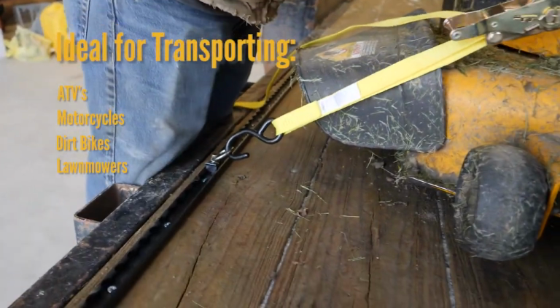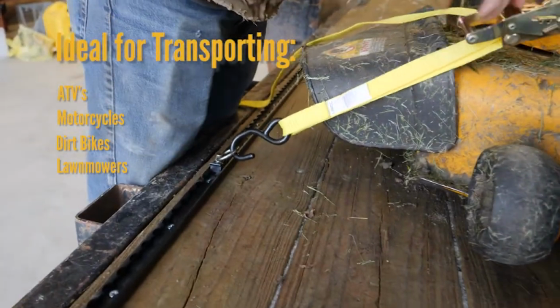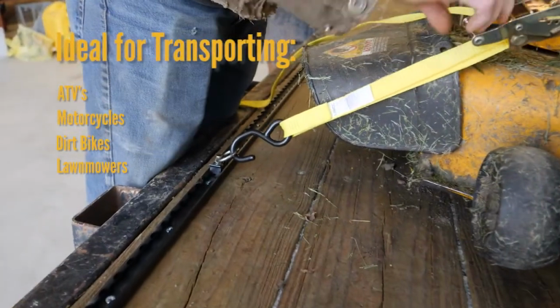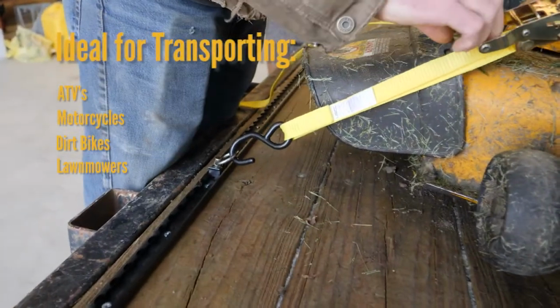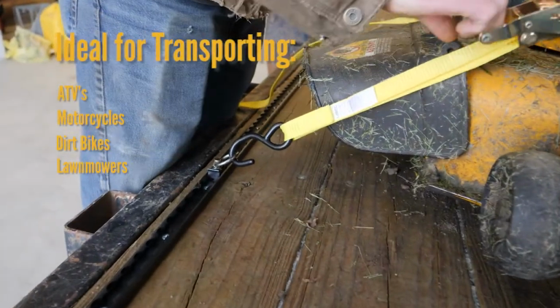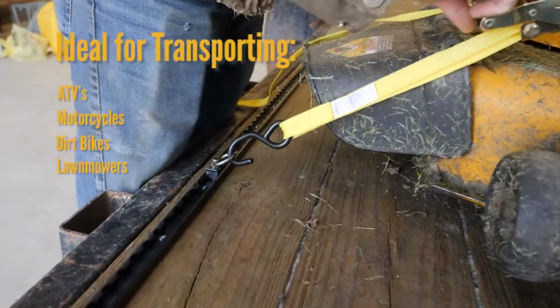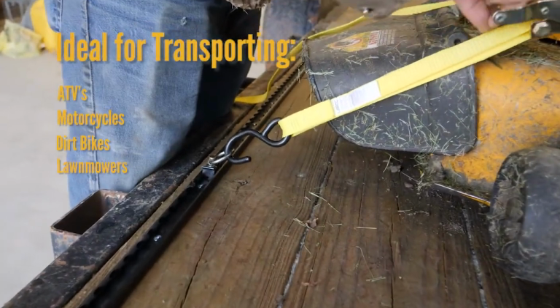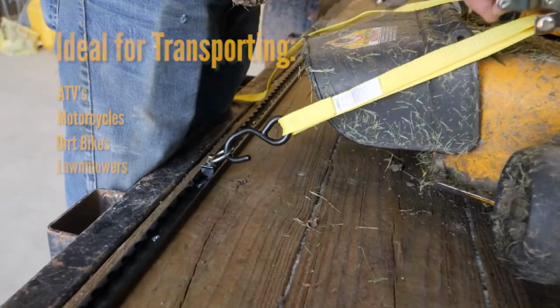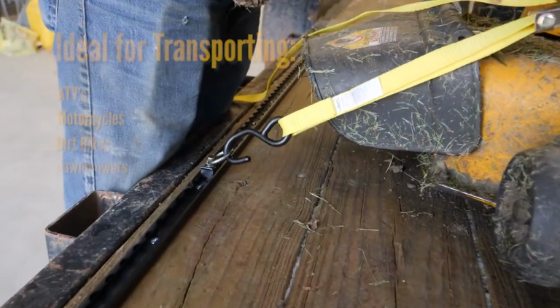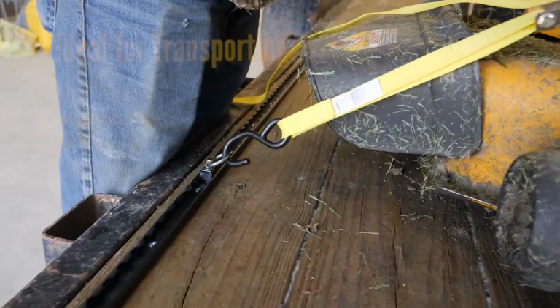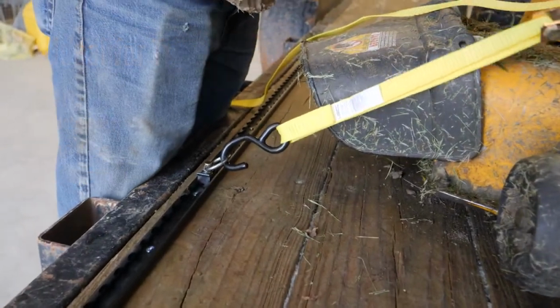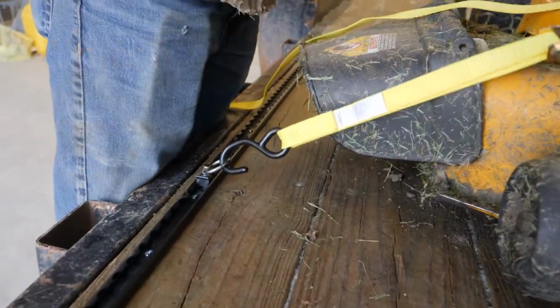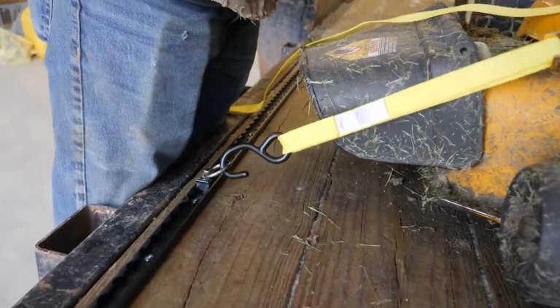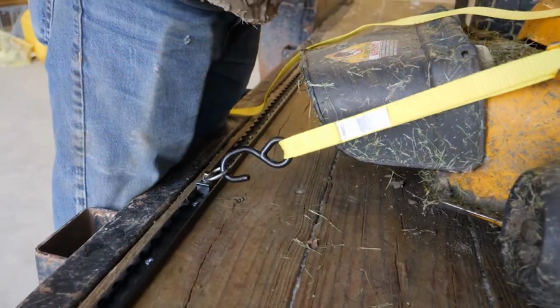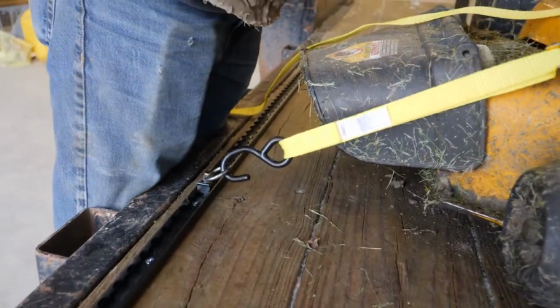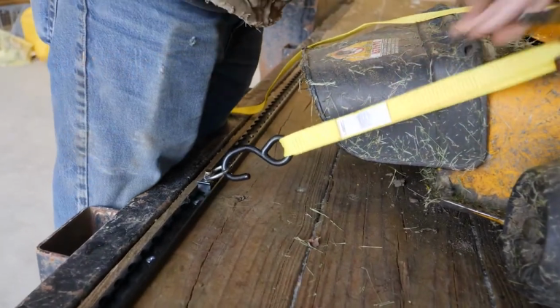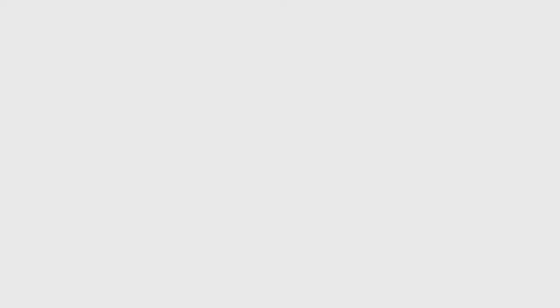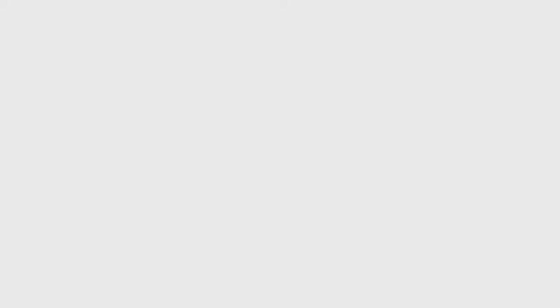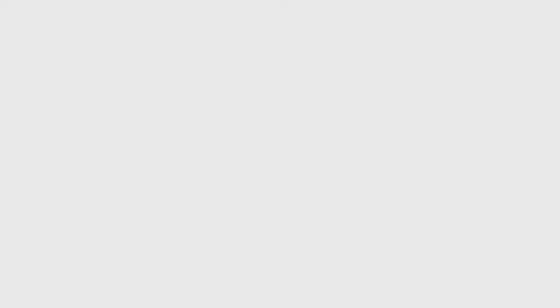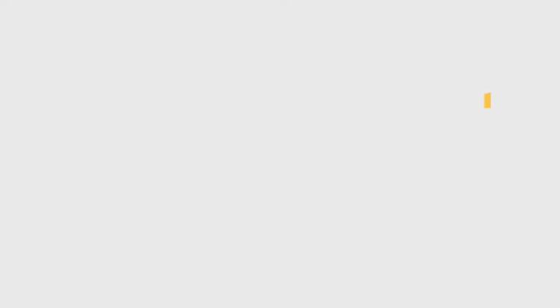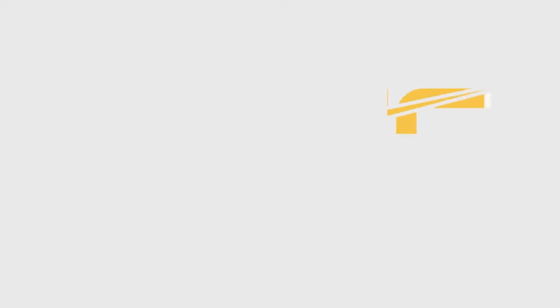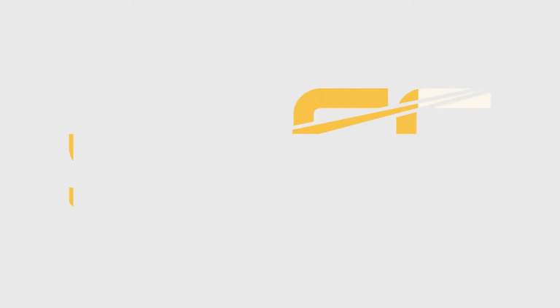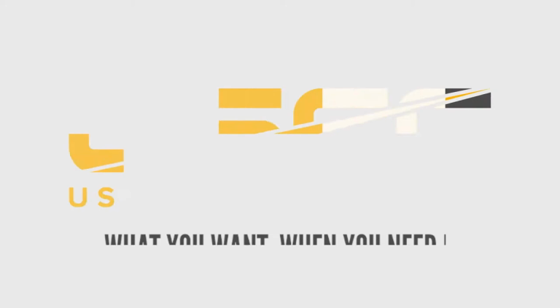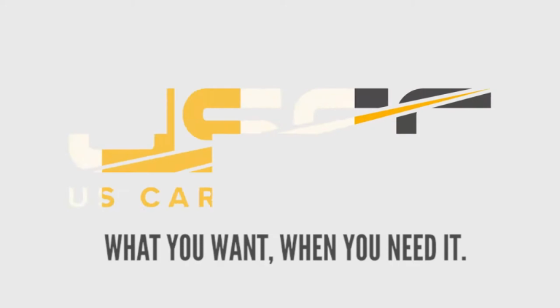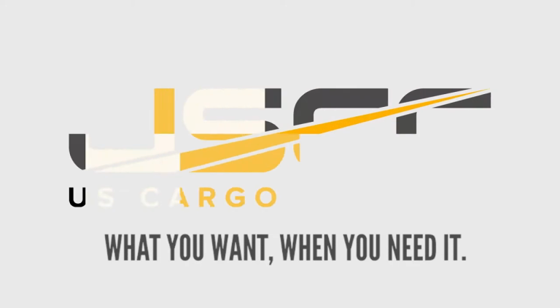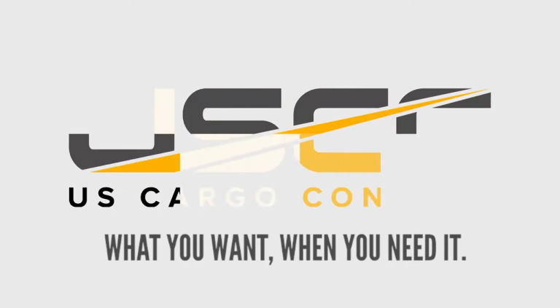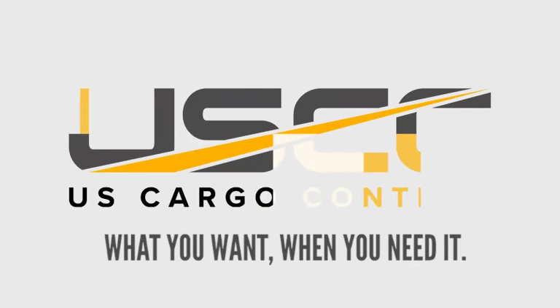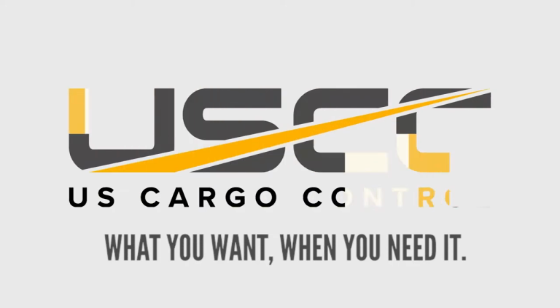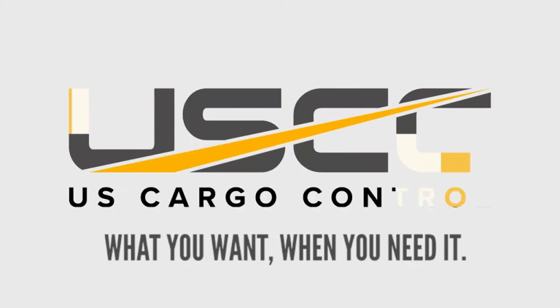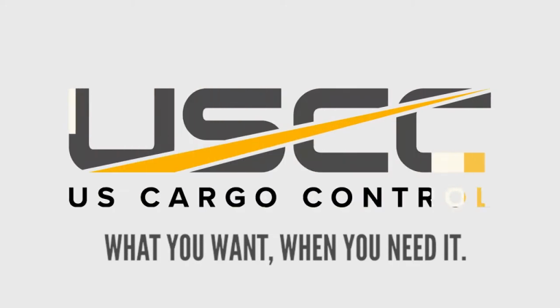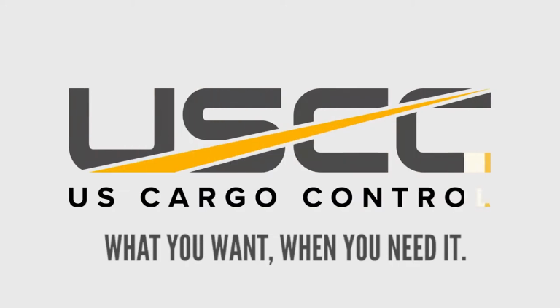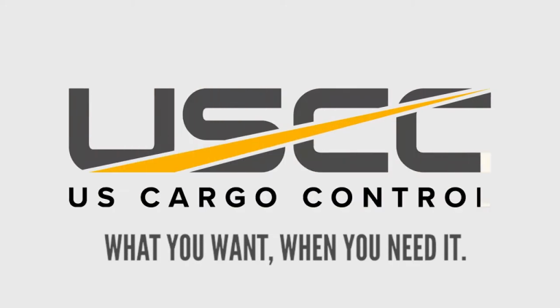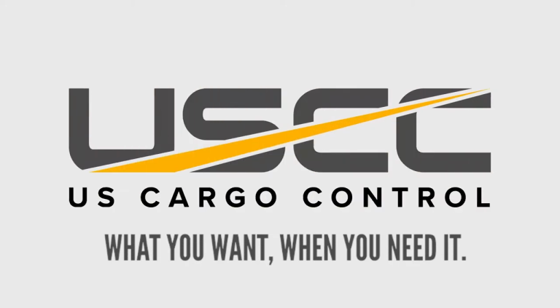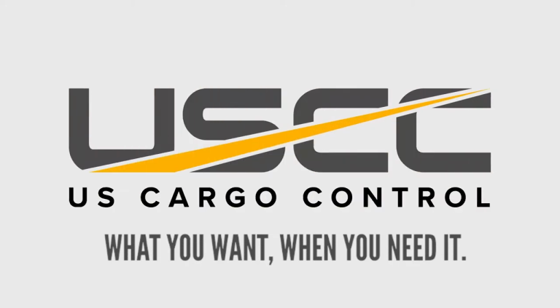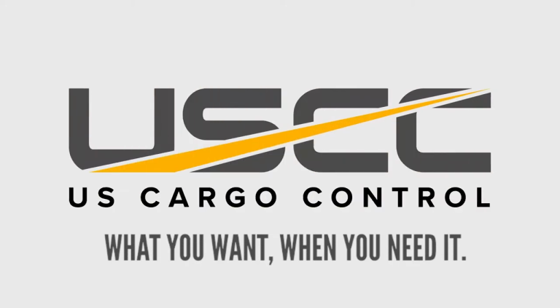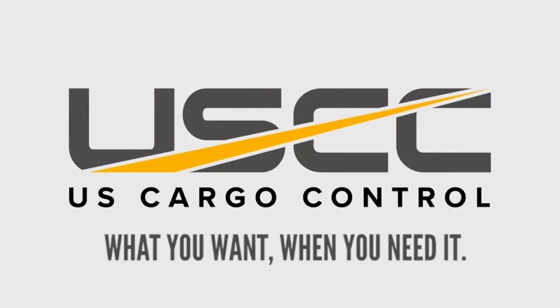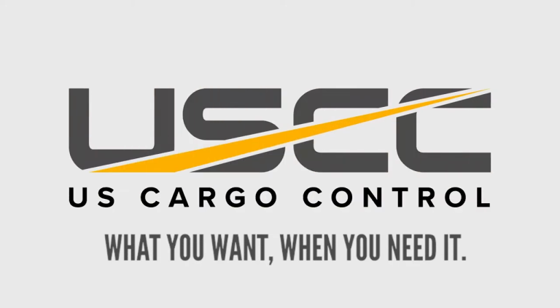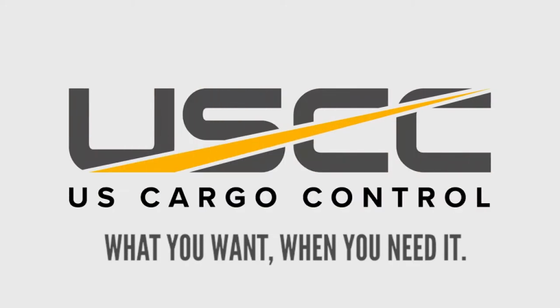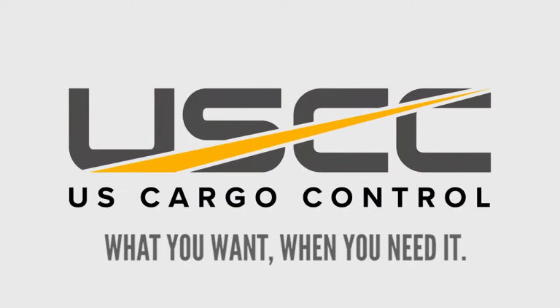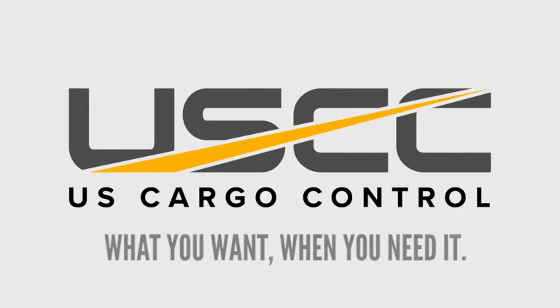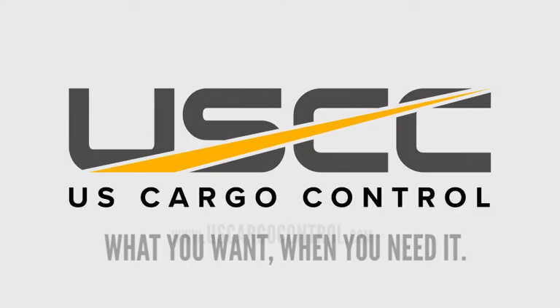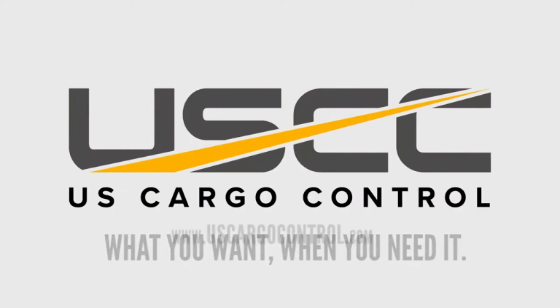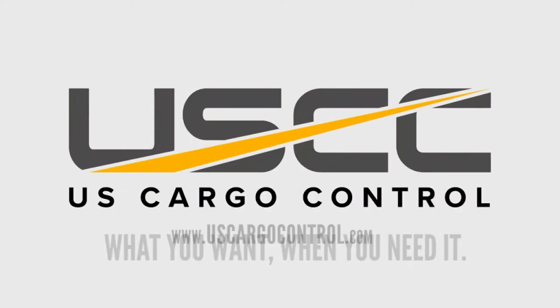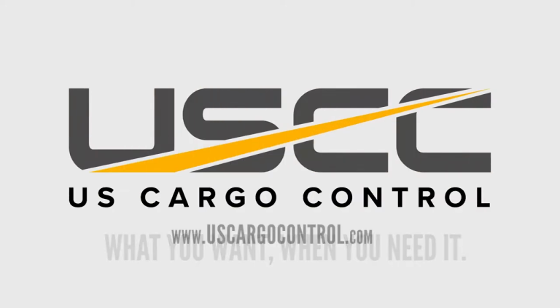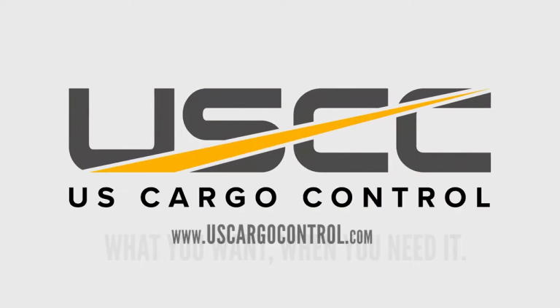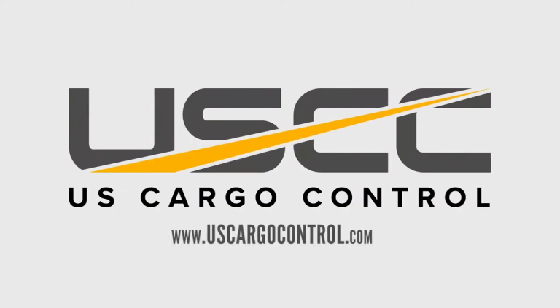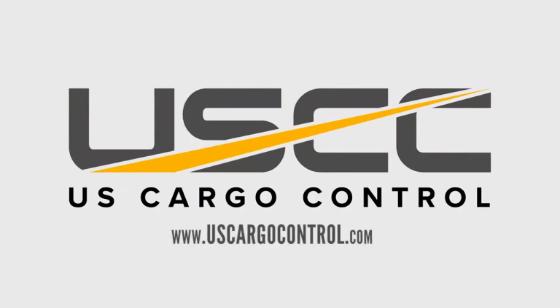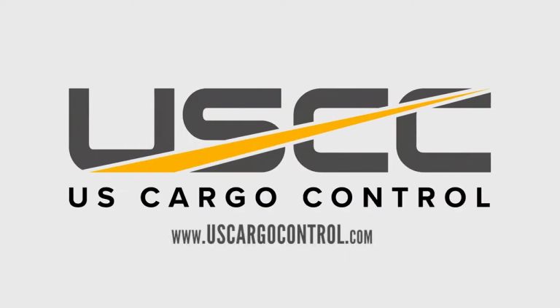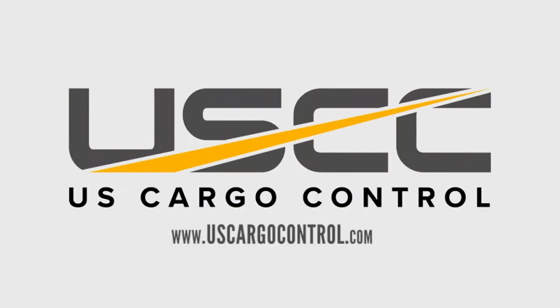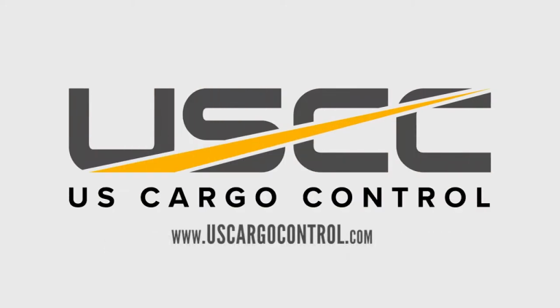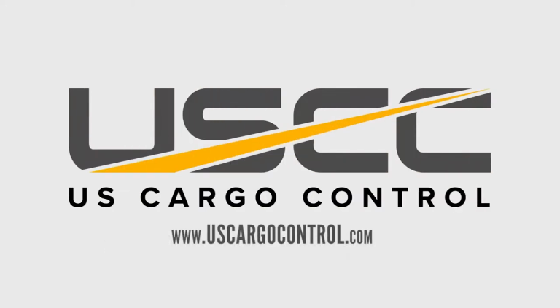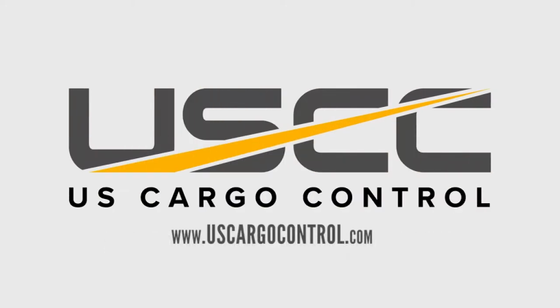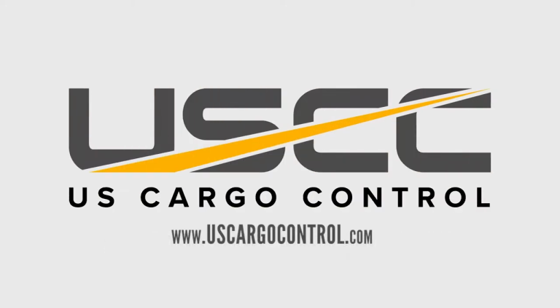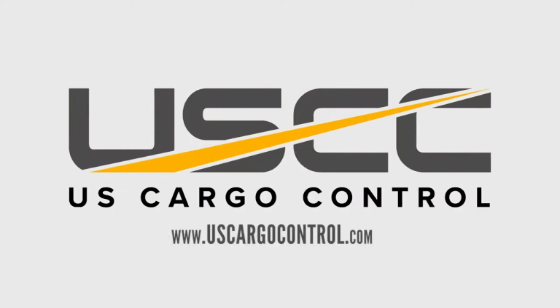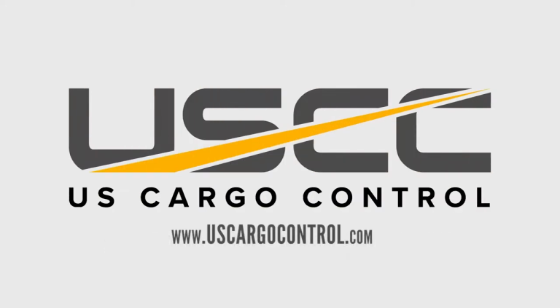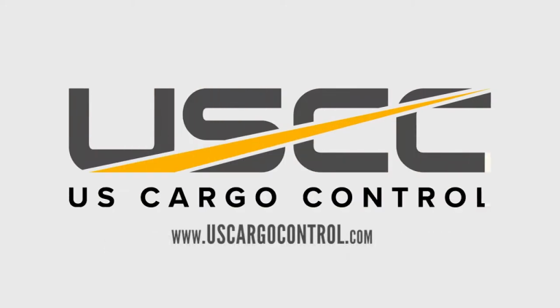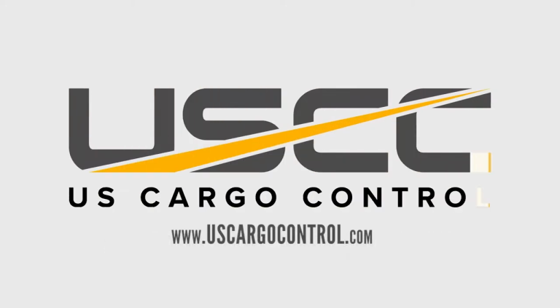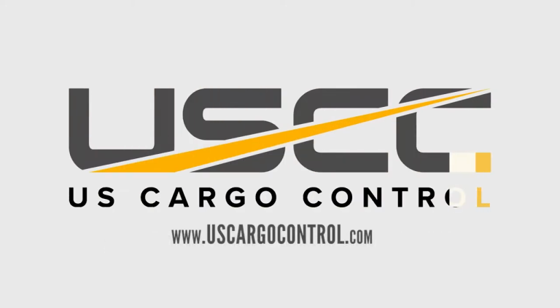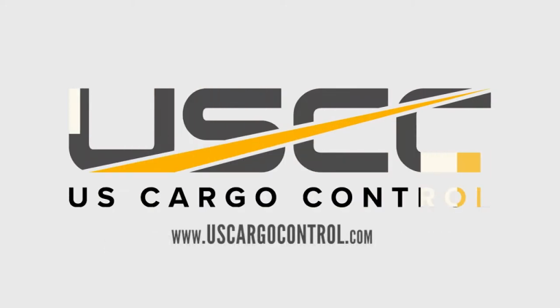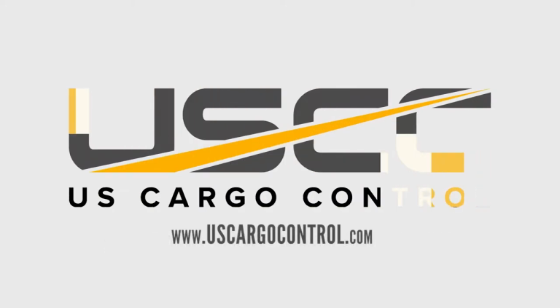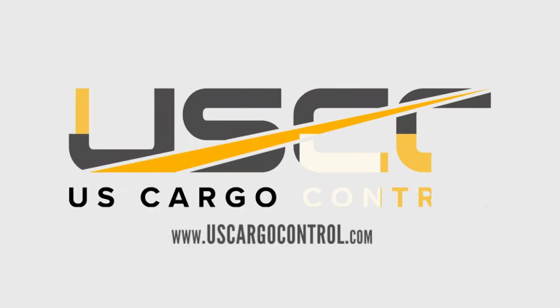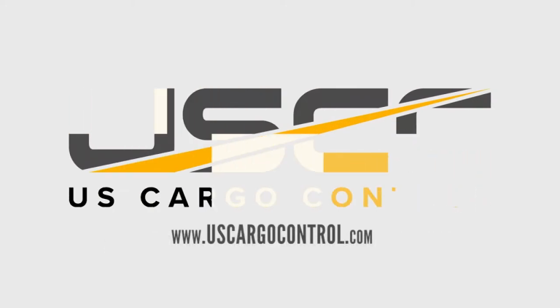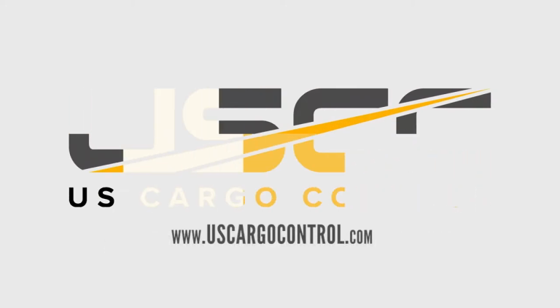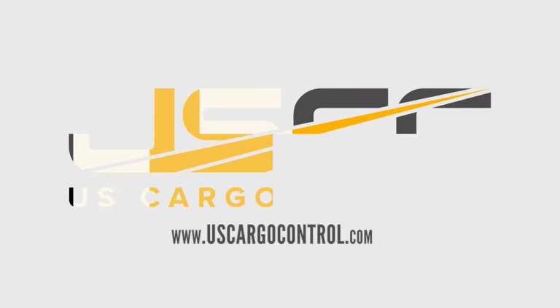The eight-piece black powder coated L-Track tie-down system from U.S. Cargo Control. L-Track.